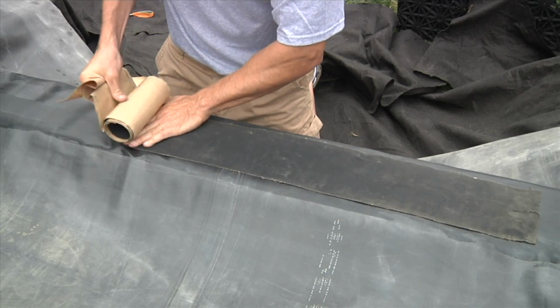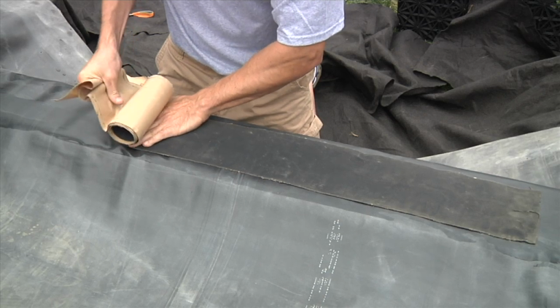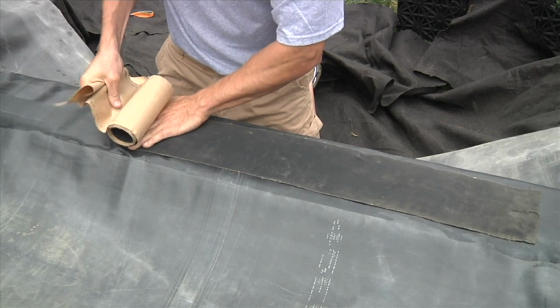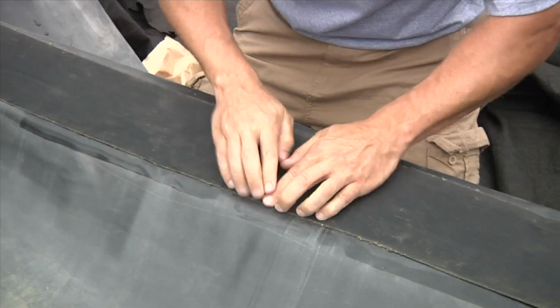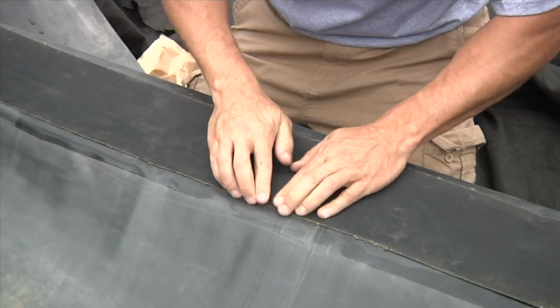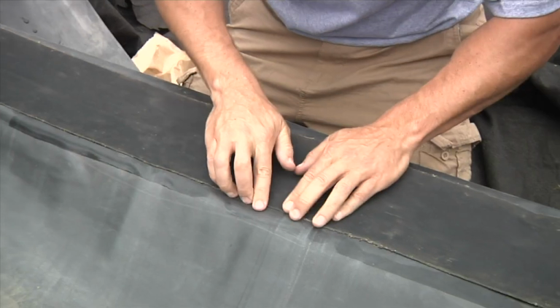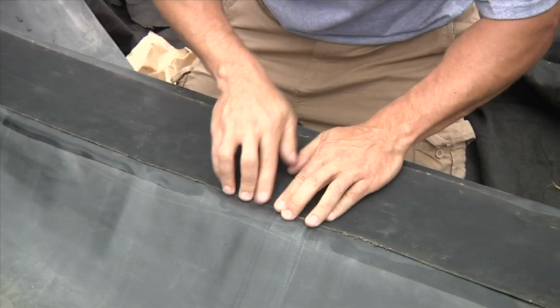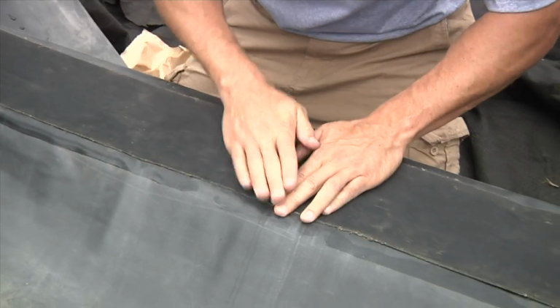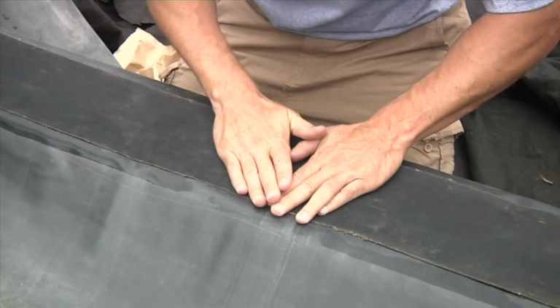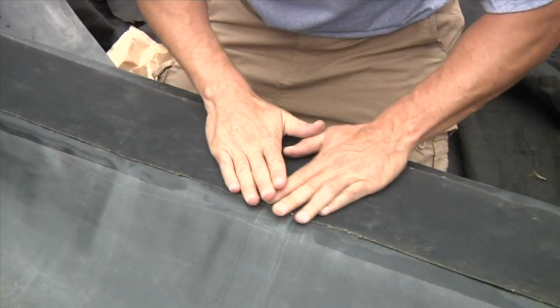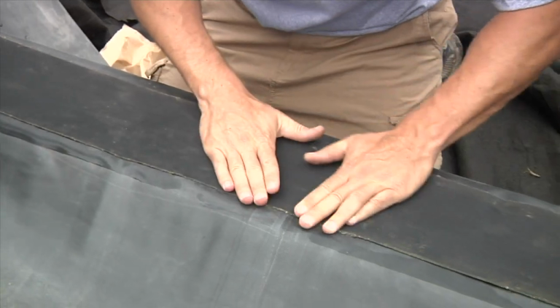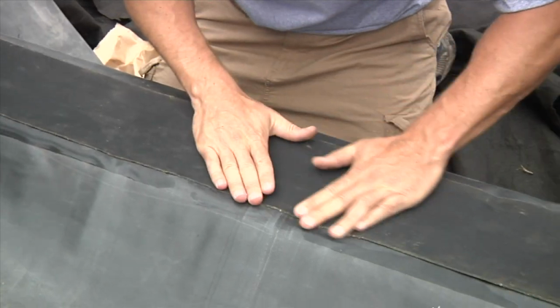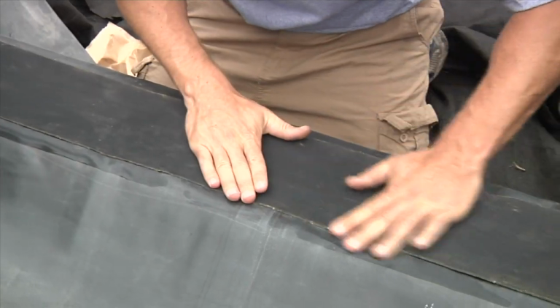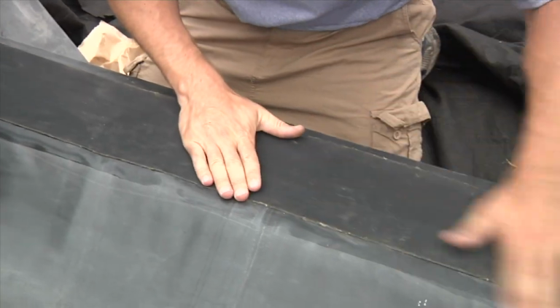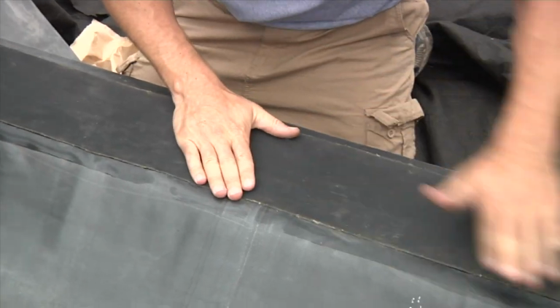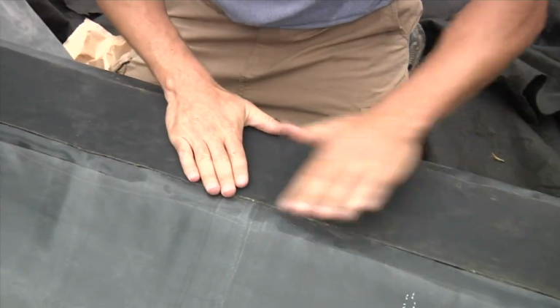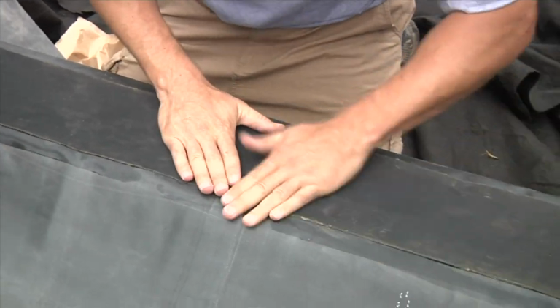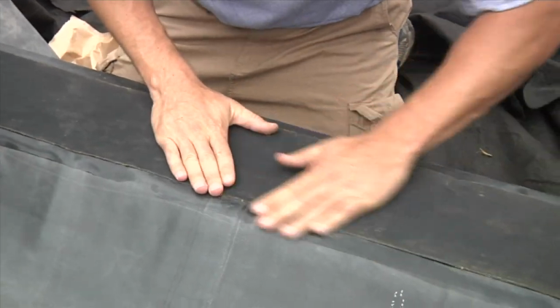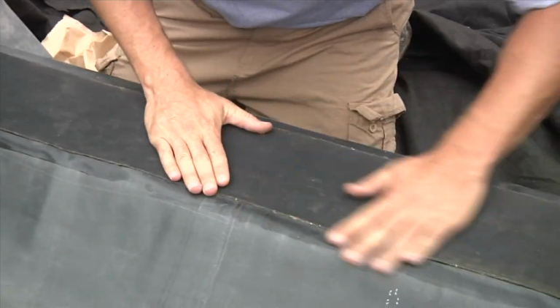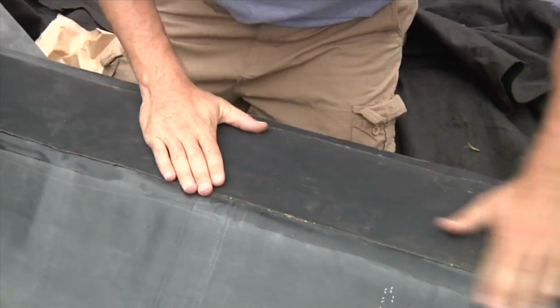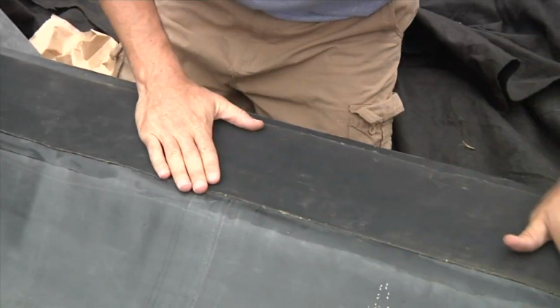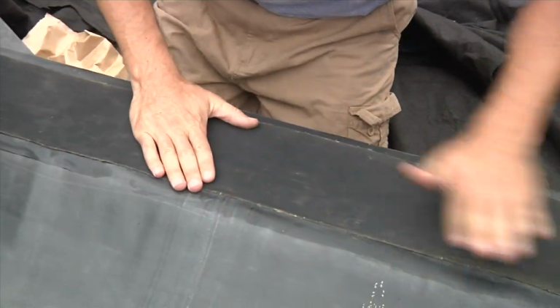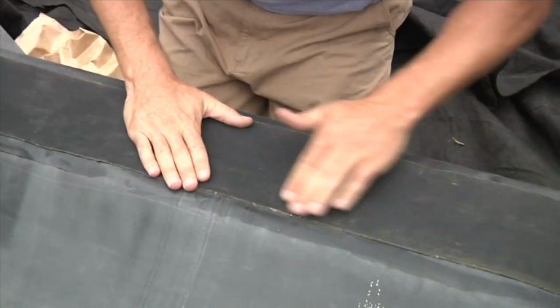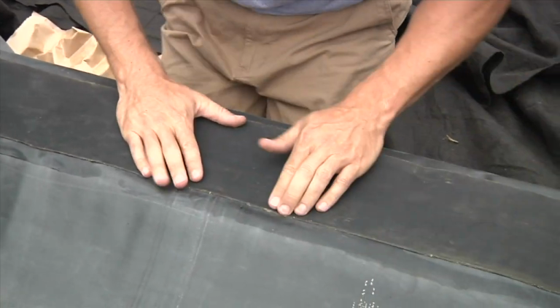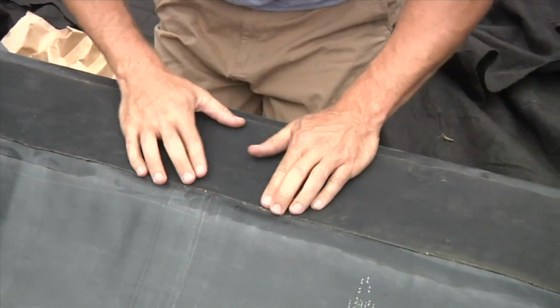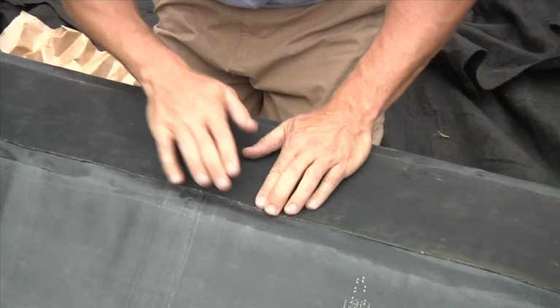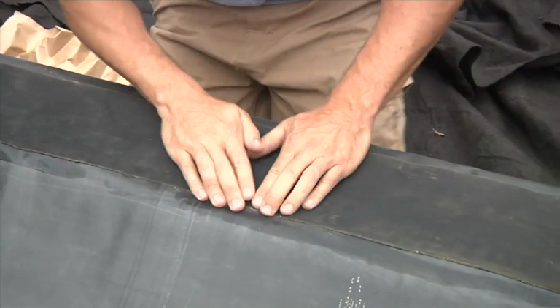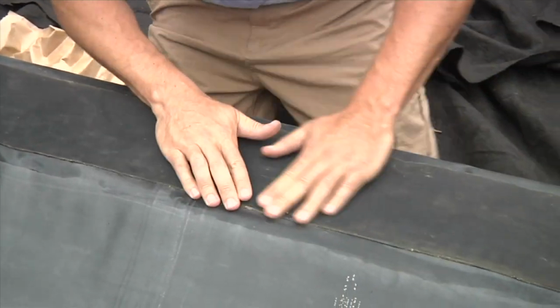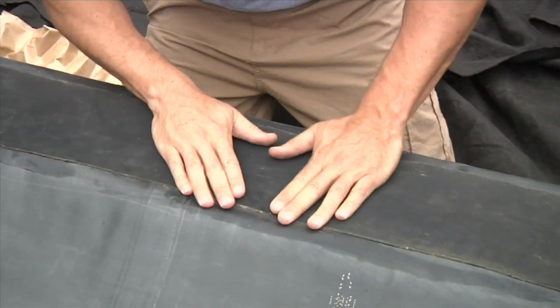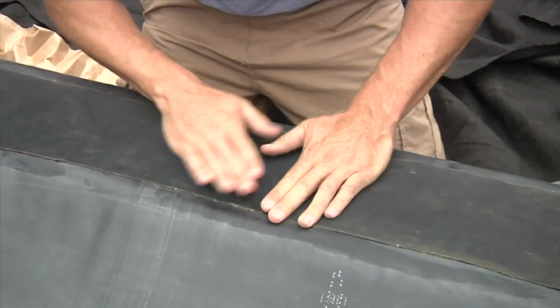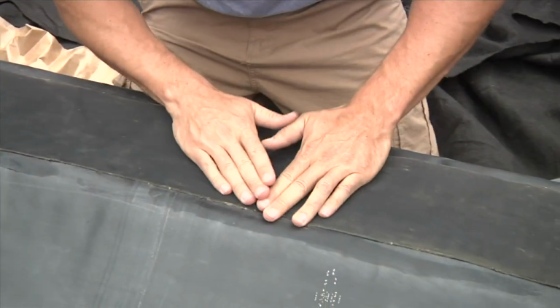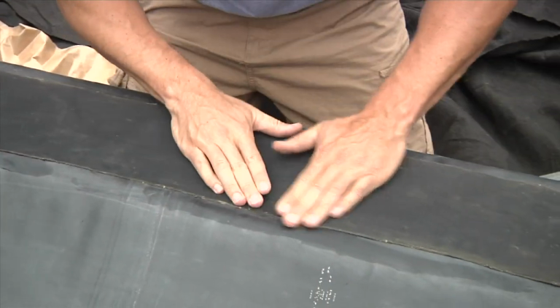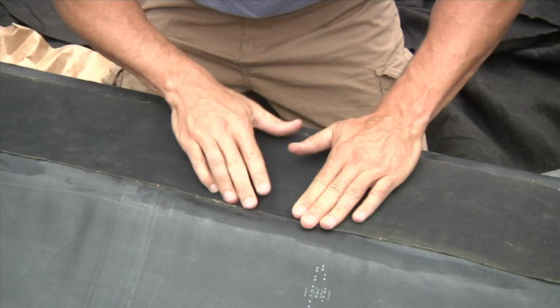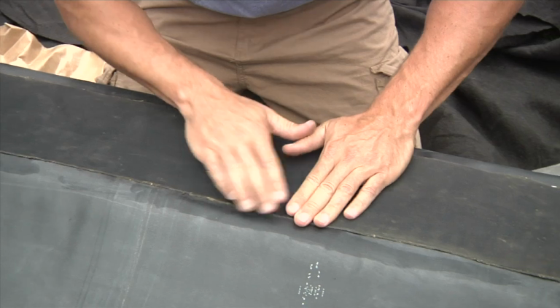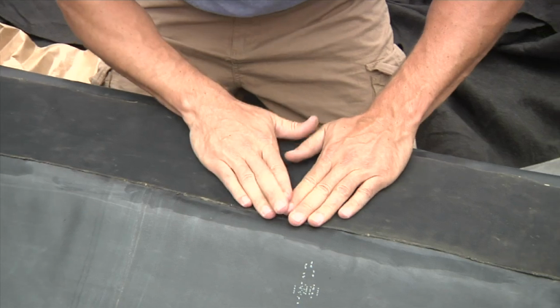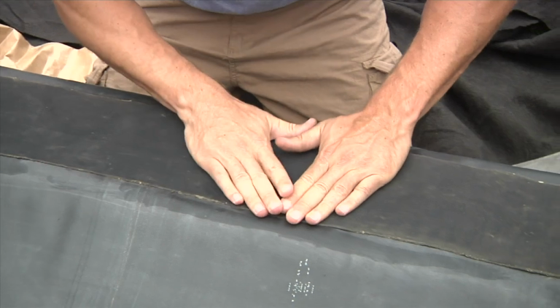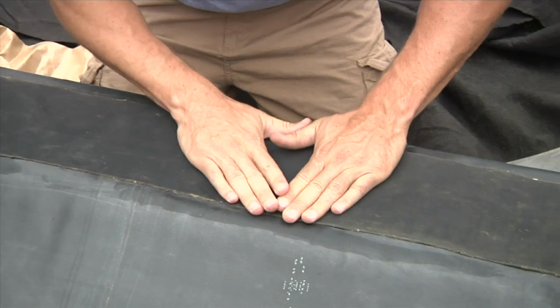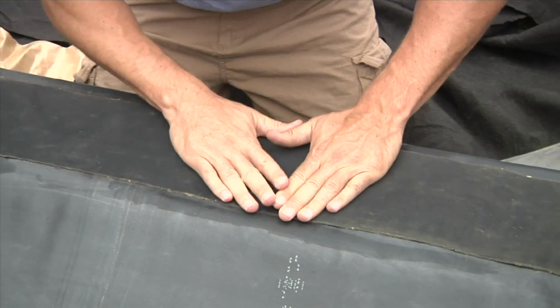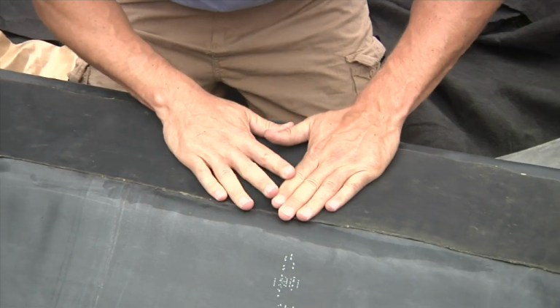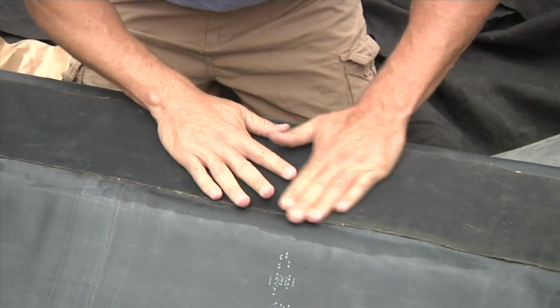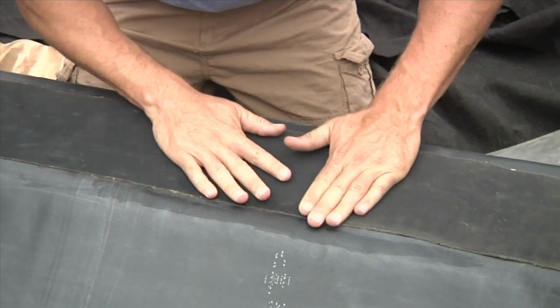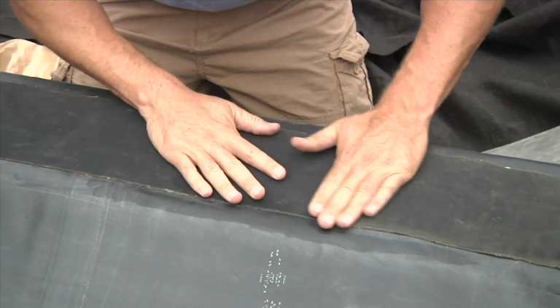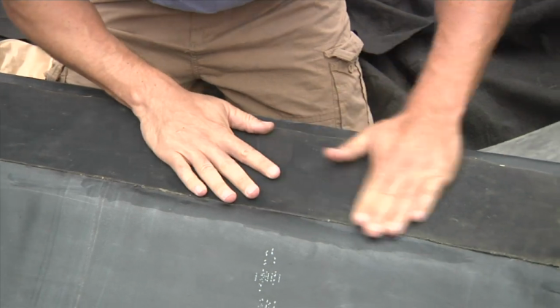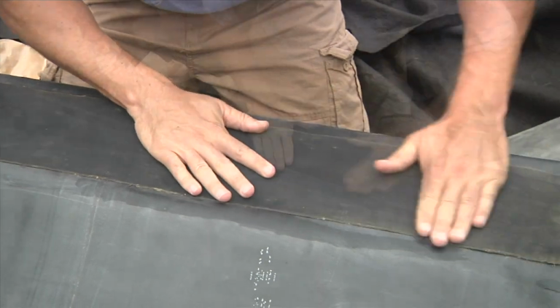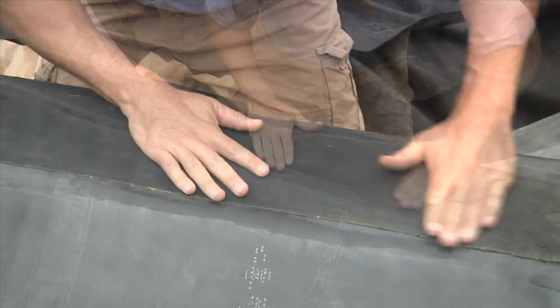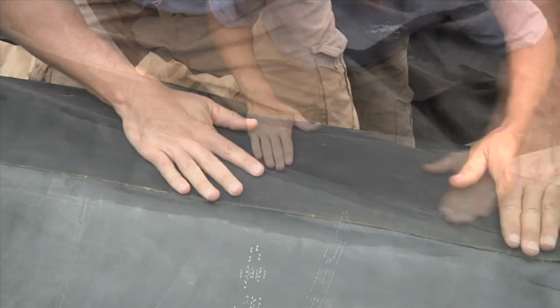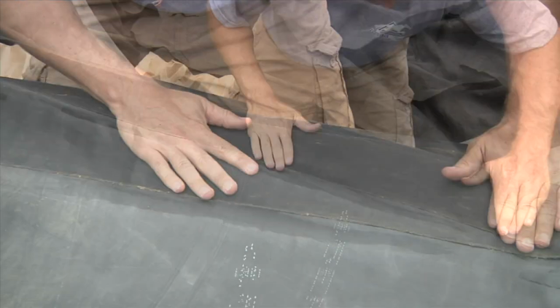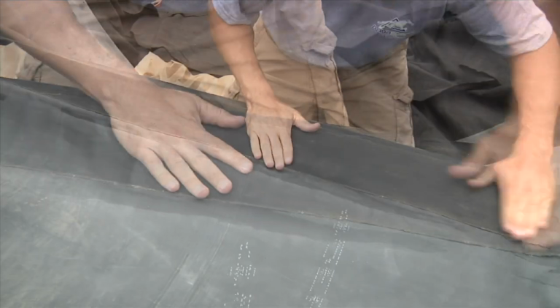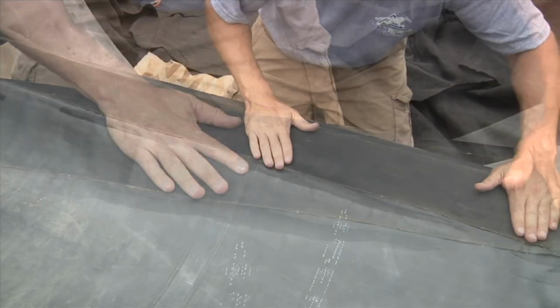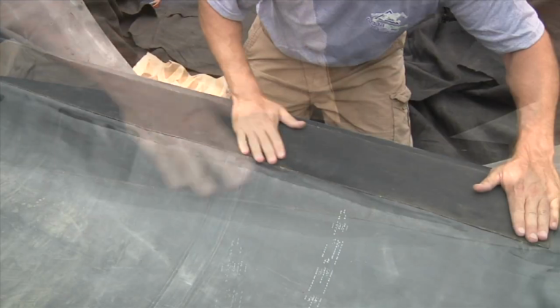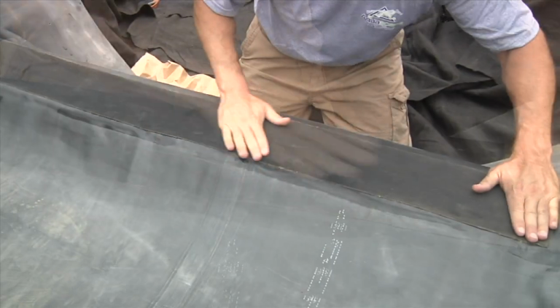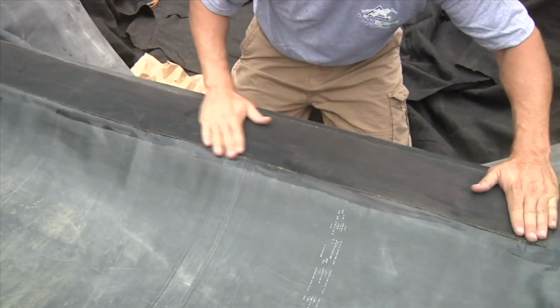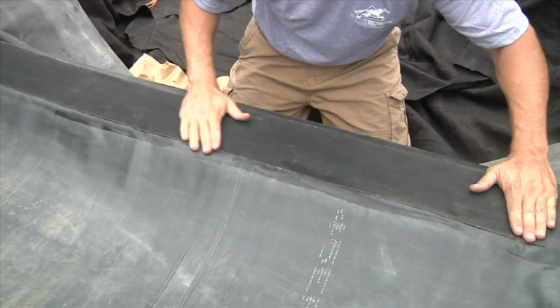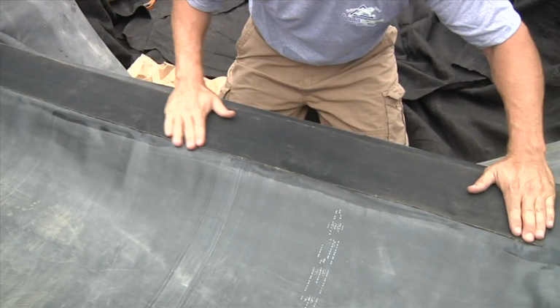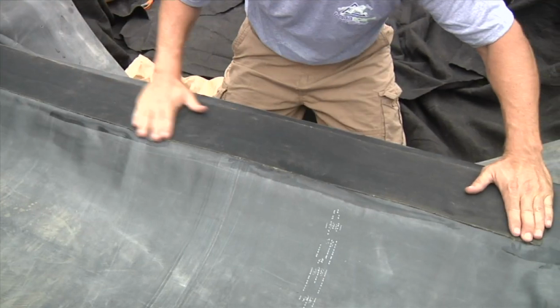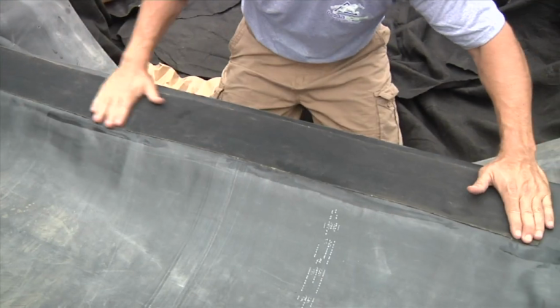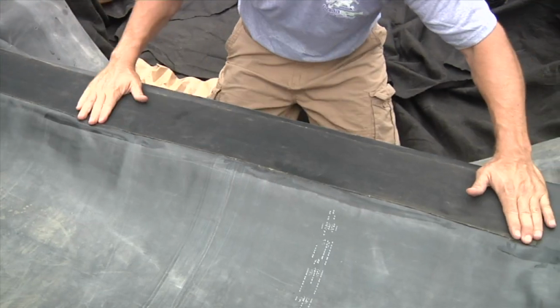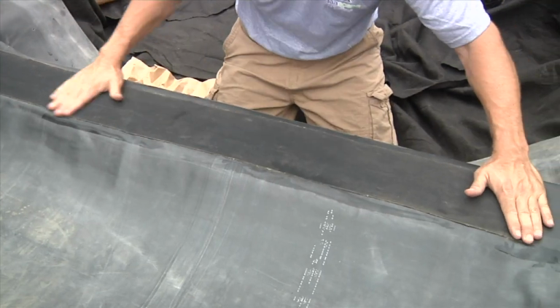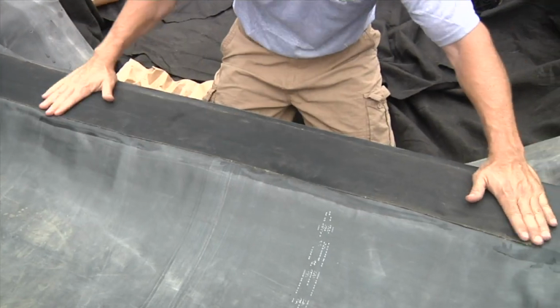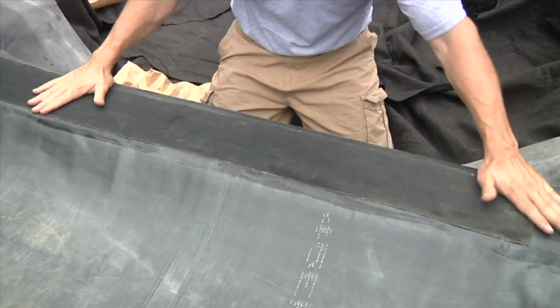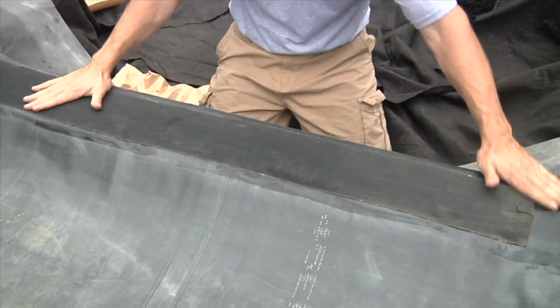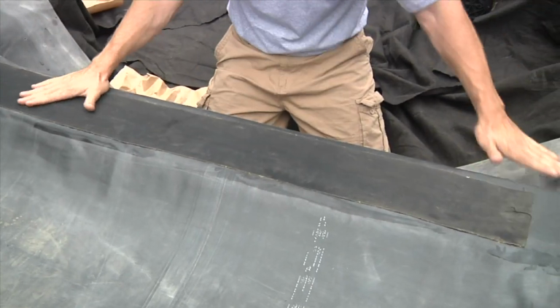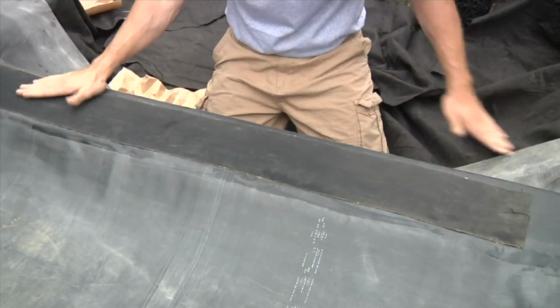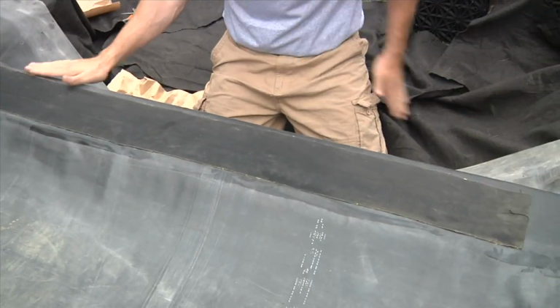To secure the seam, use your hands to iron out any wrinkles or air bubbles in the tape, and you're ready for water.